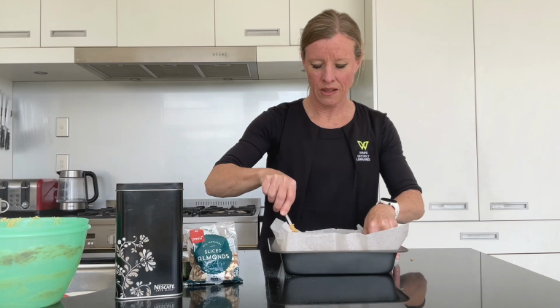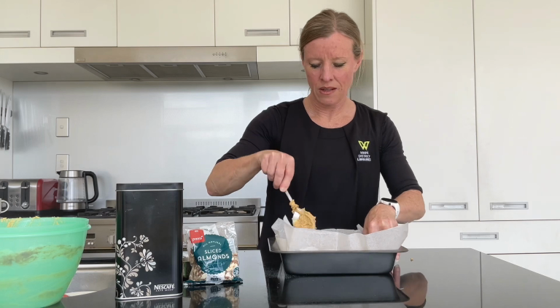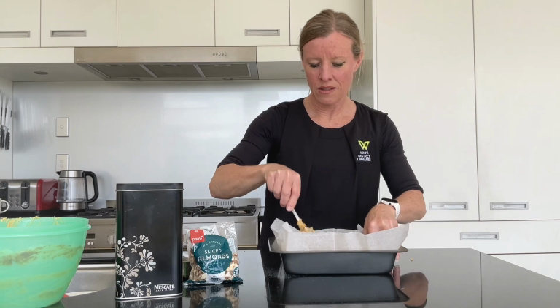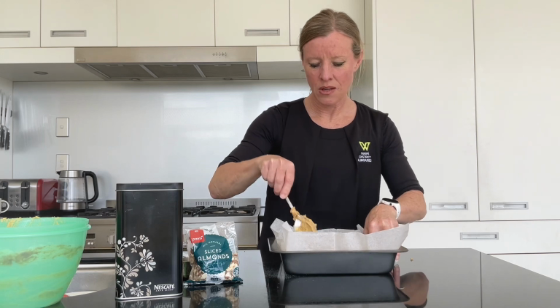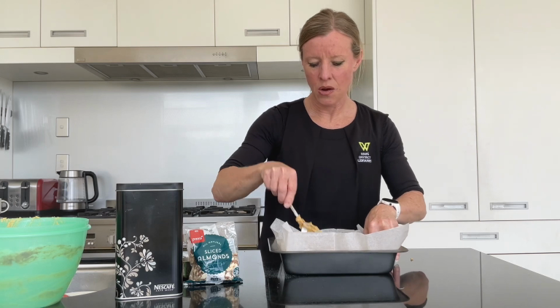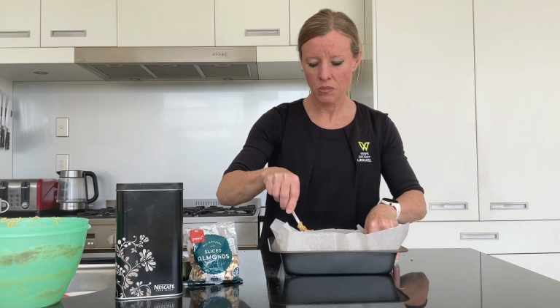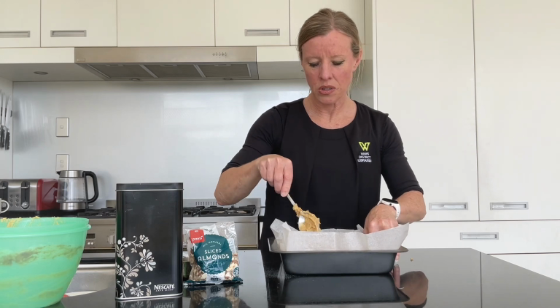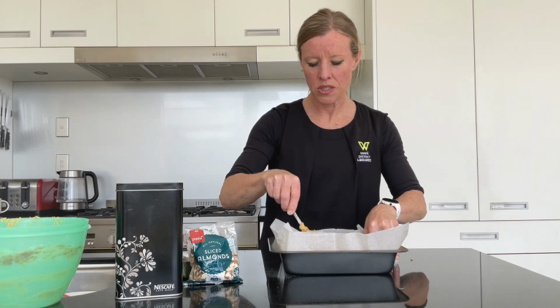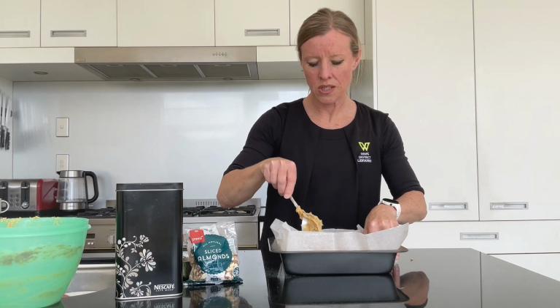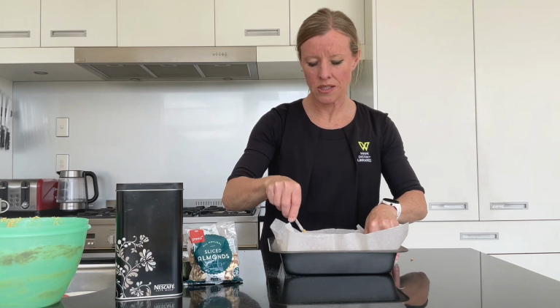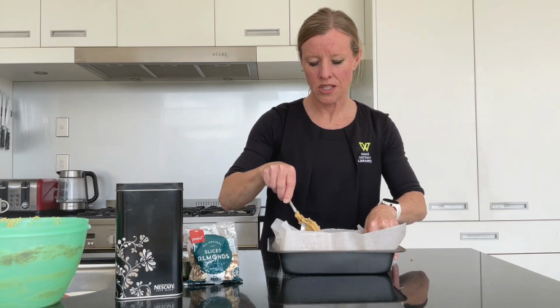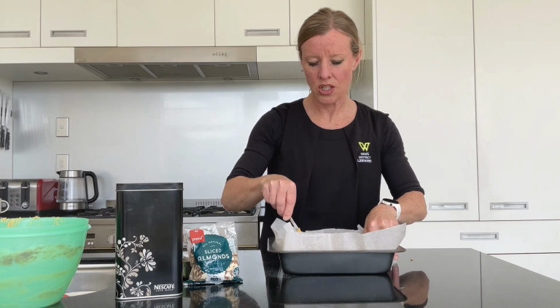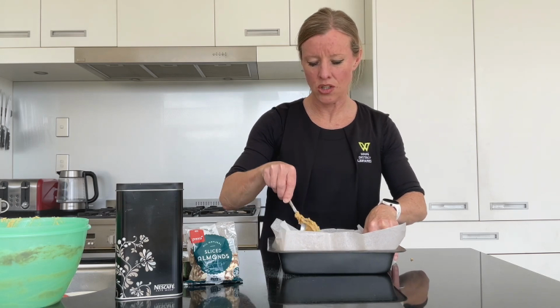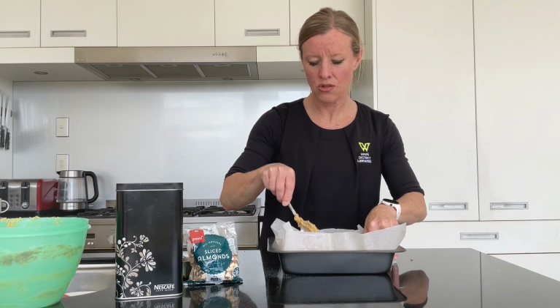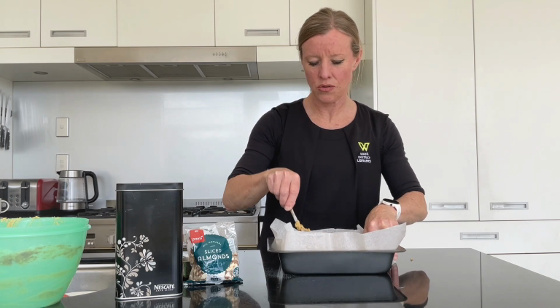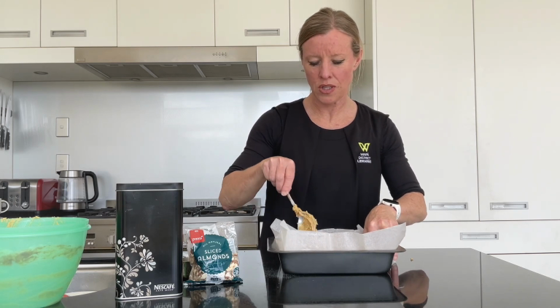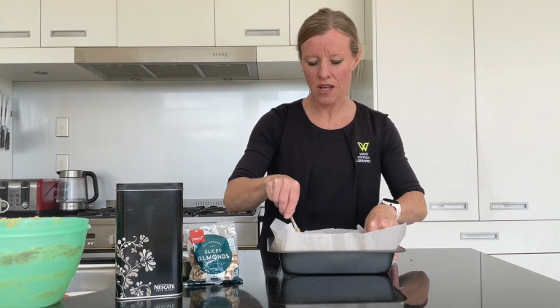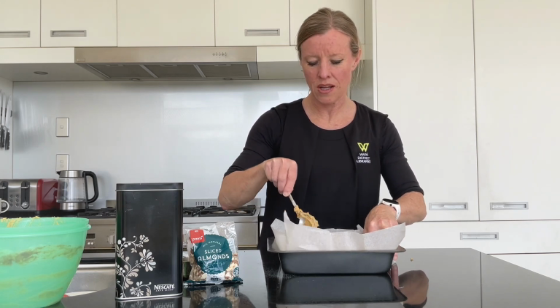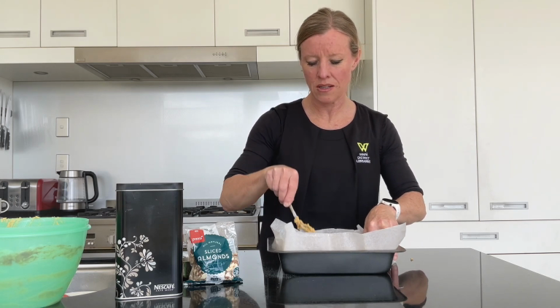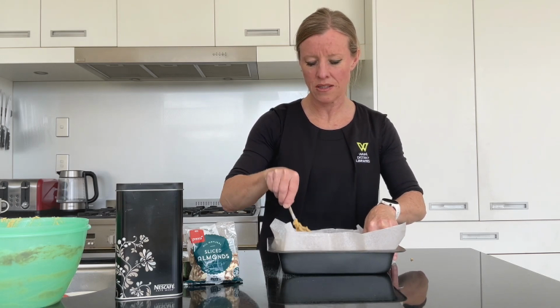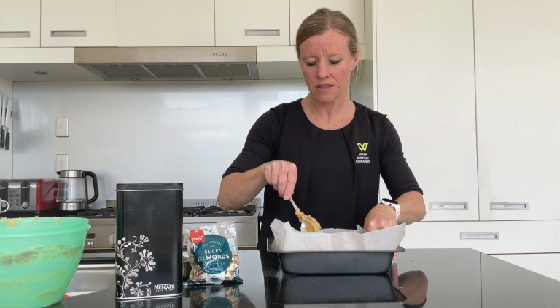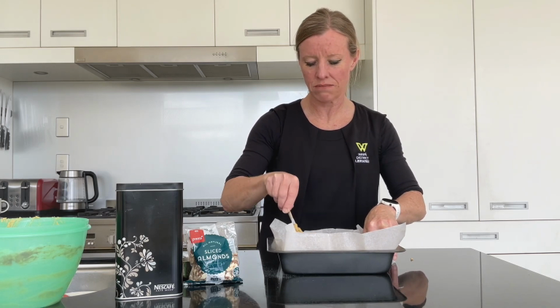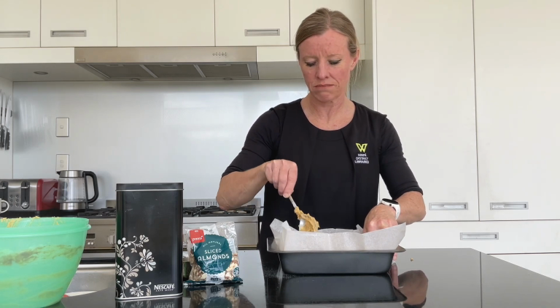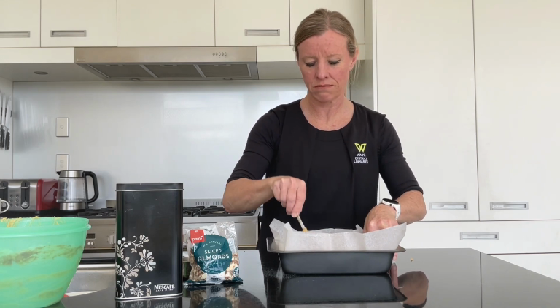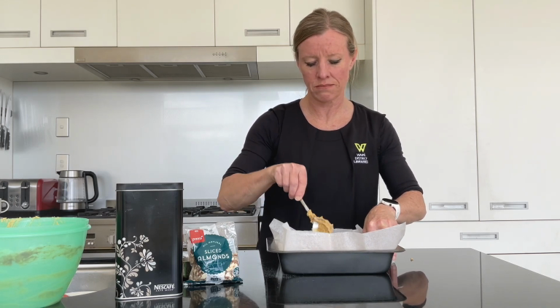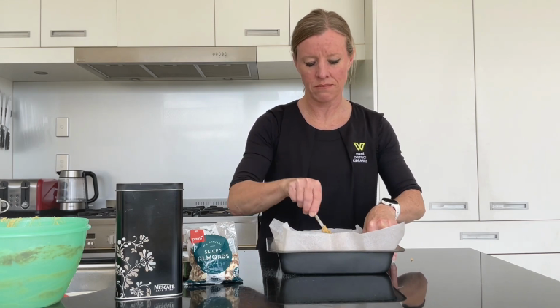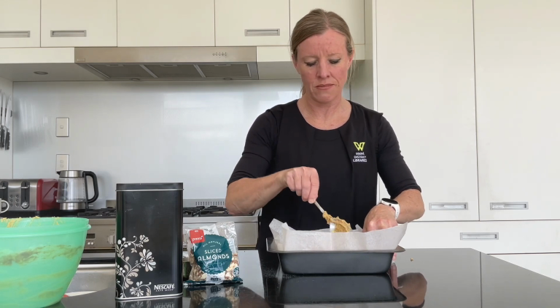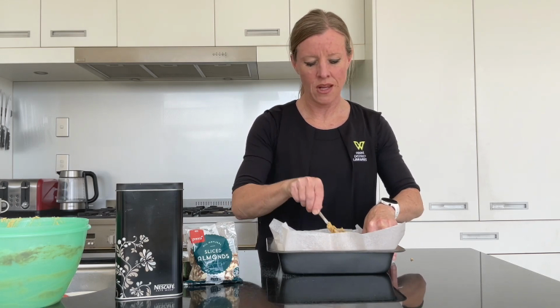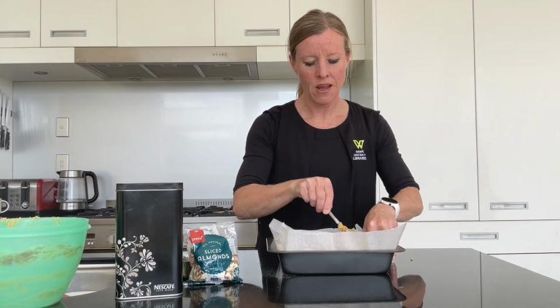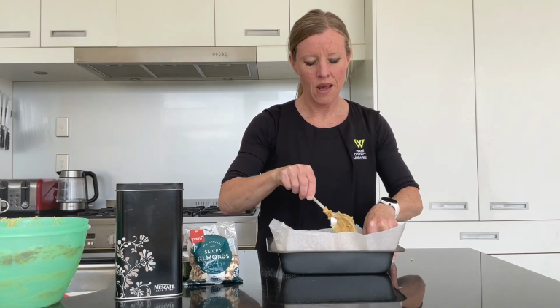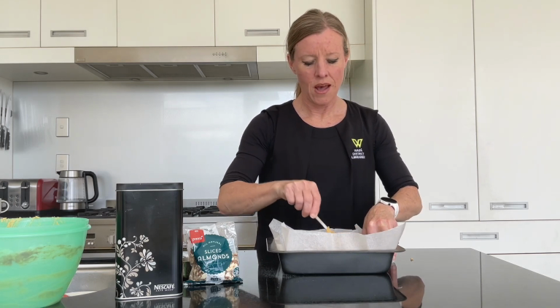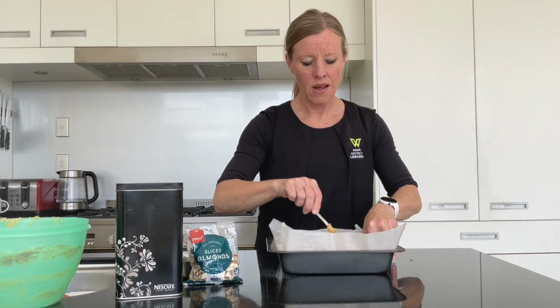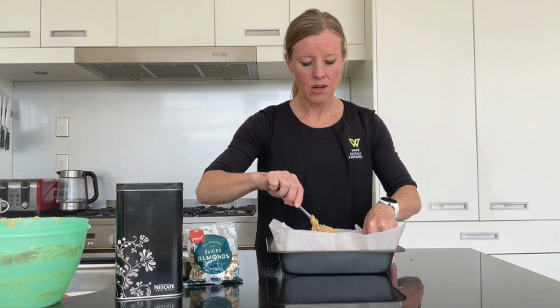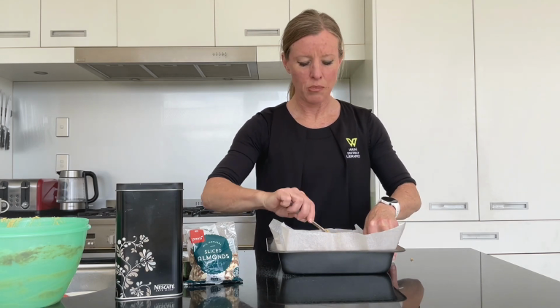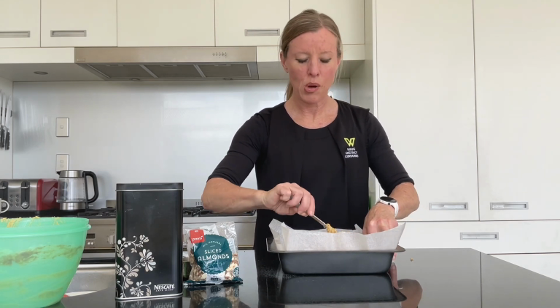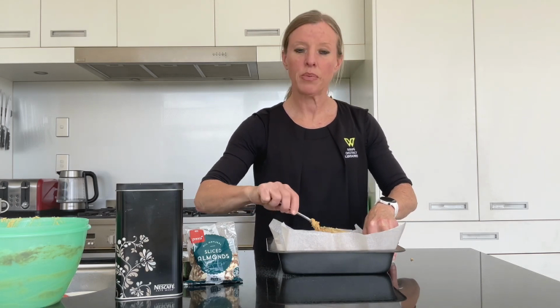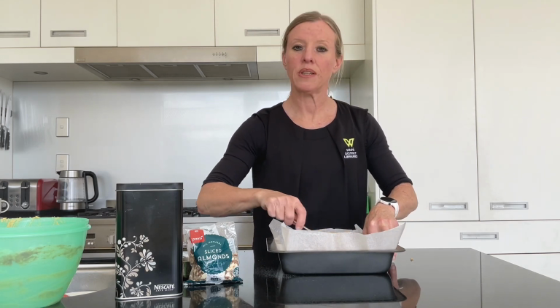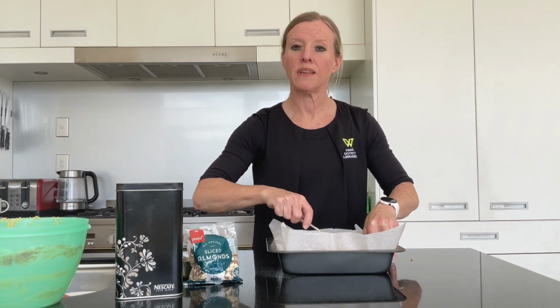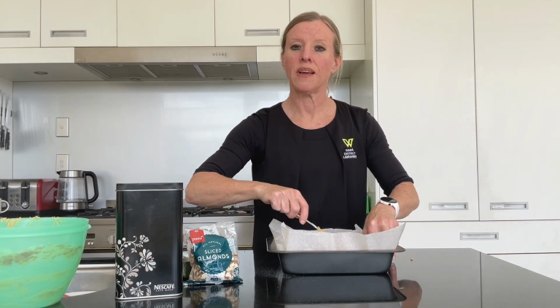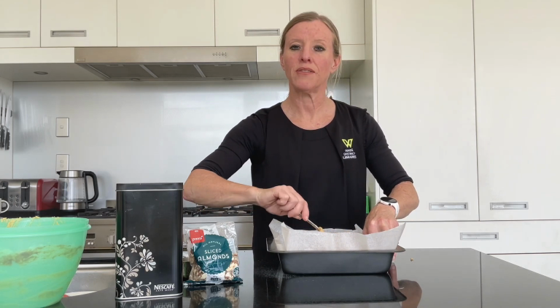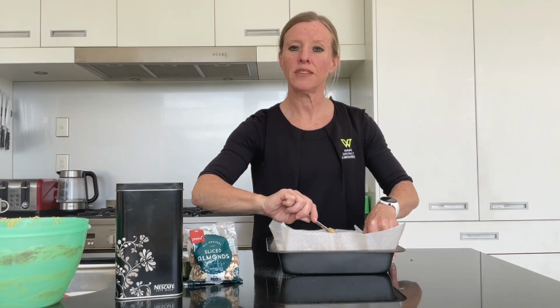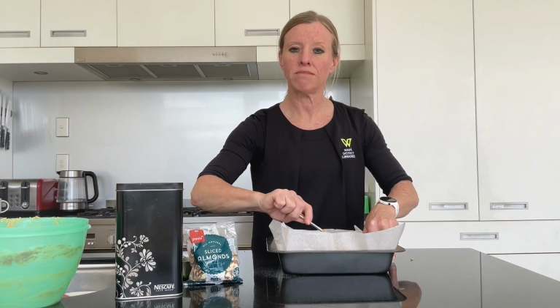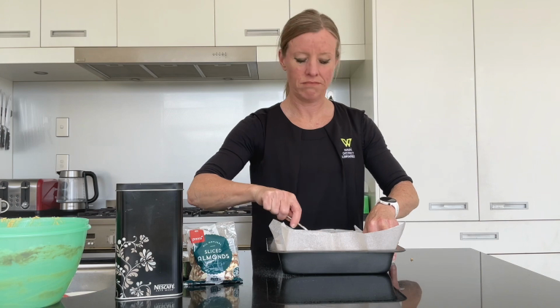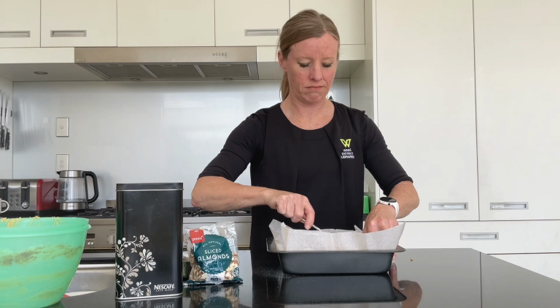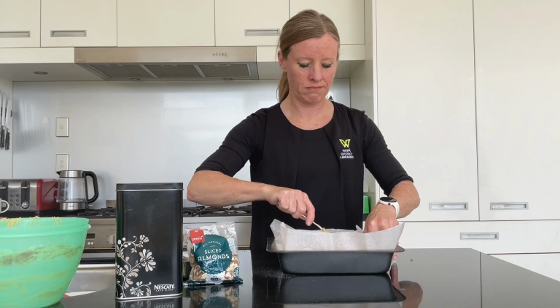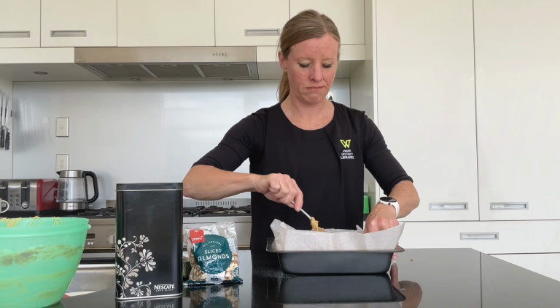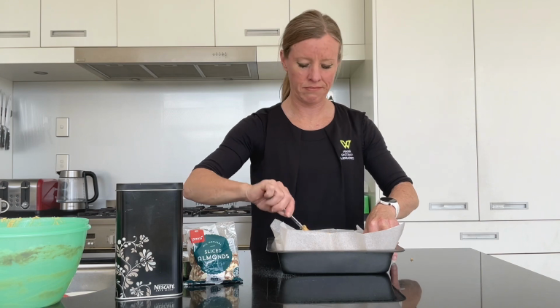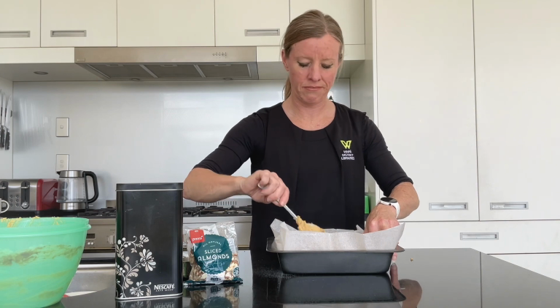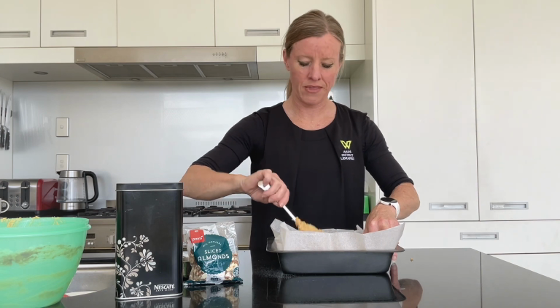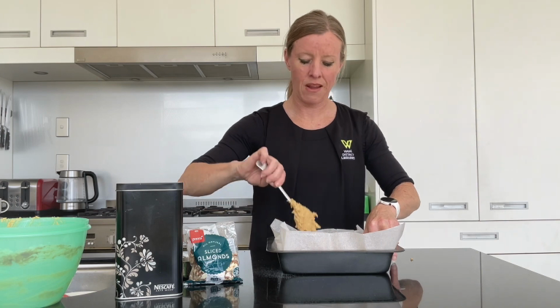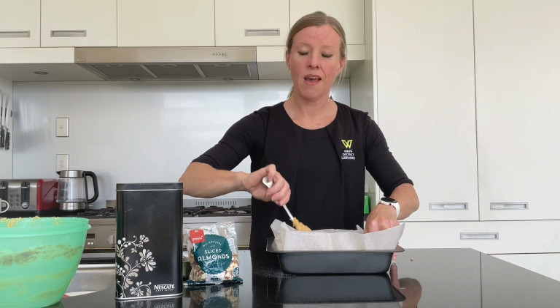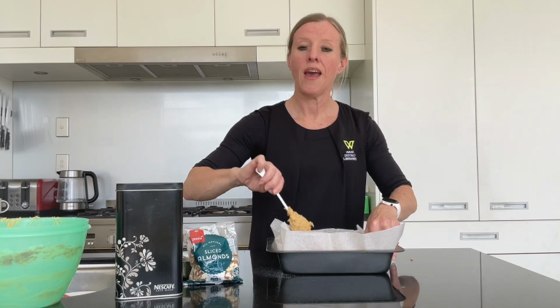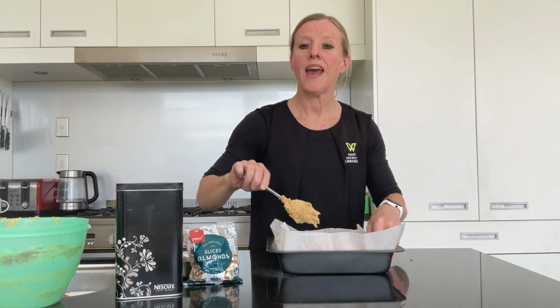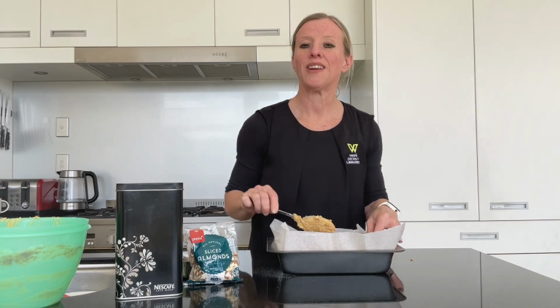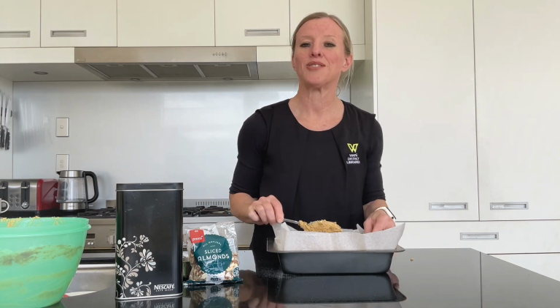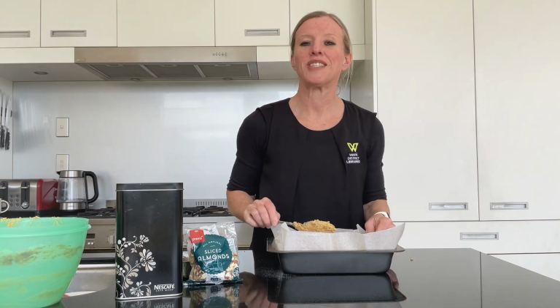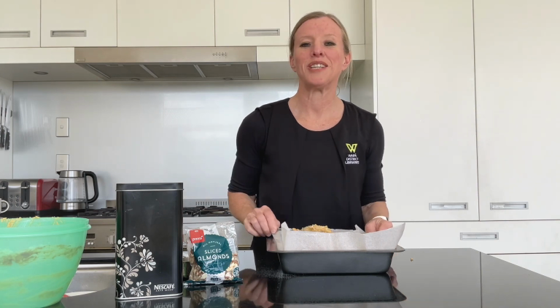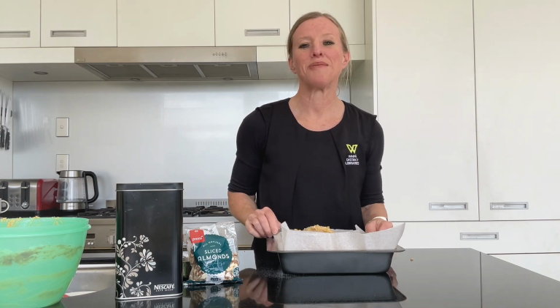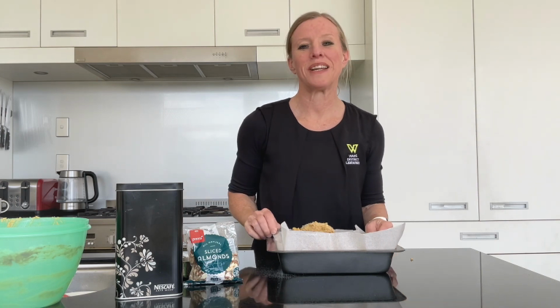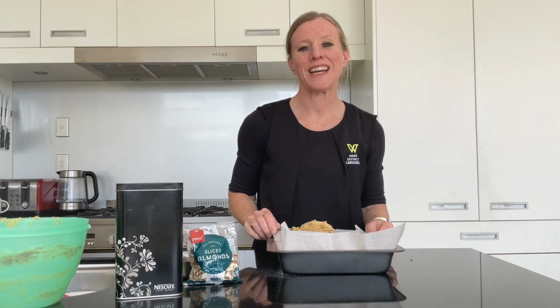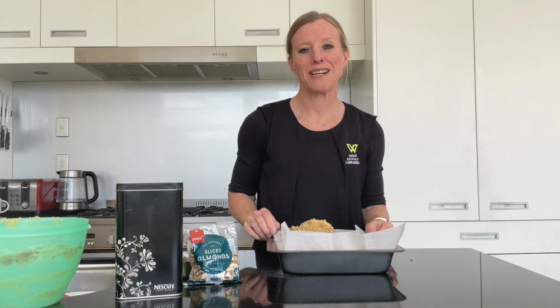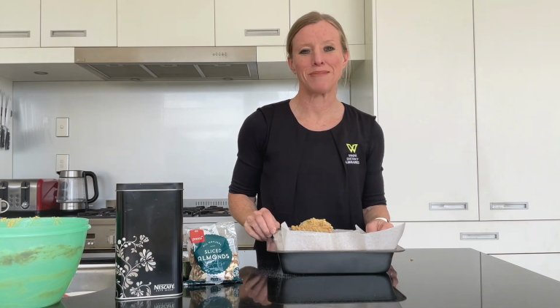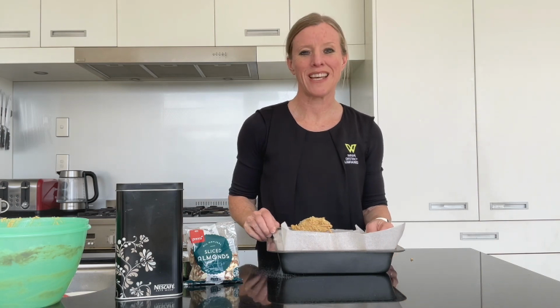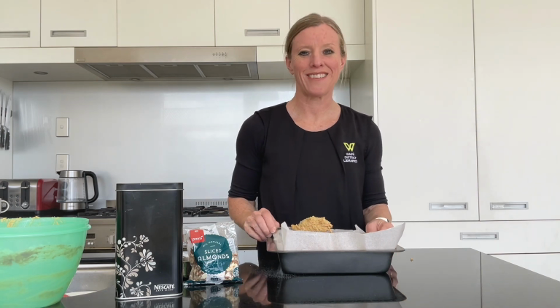I'm going to continue doing that and then pop it in the oven — I'll see you when it comes out.